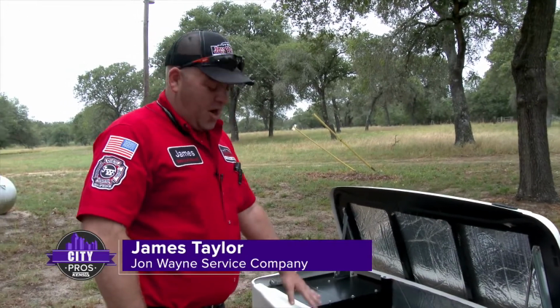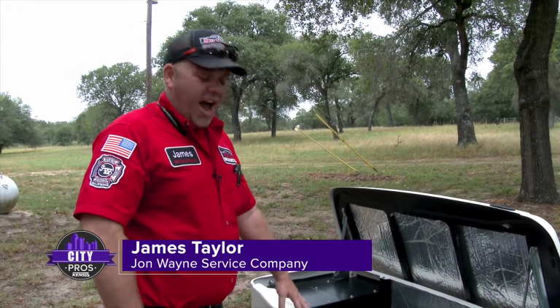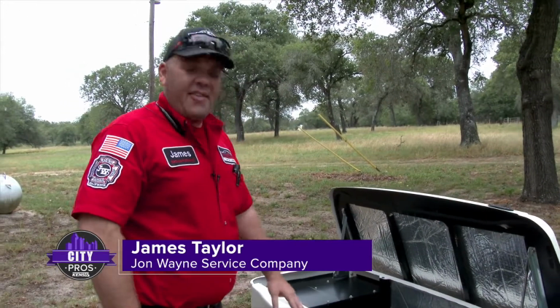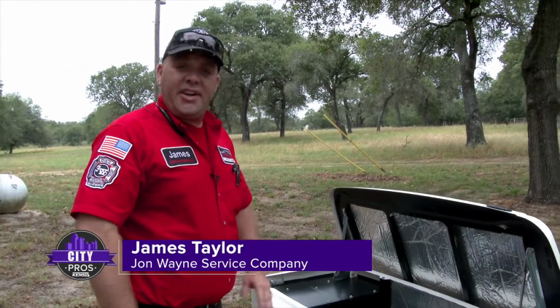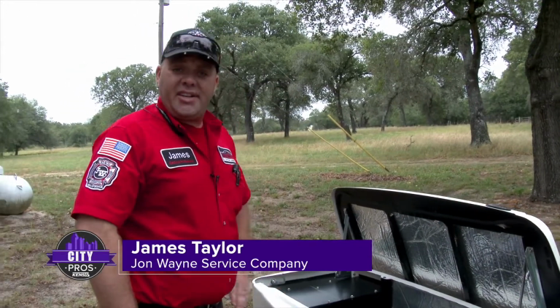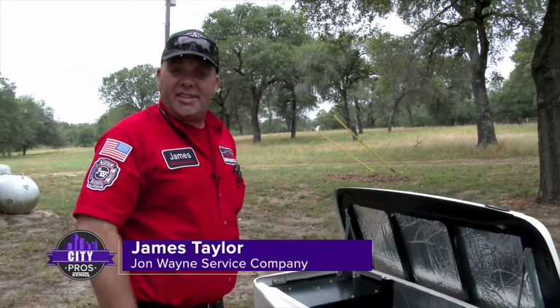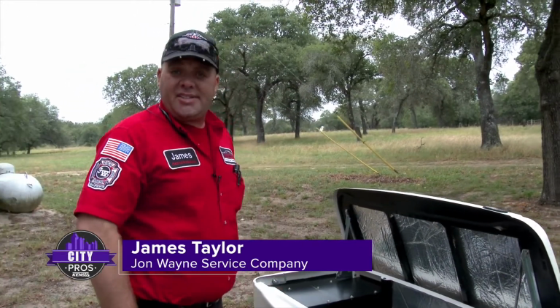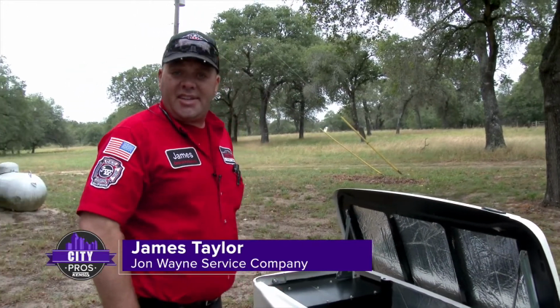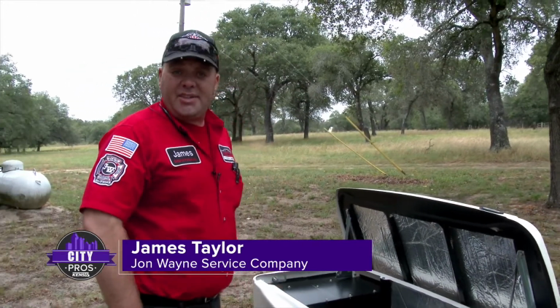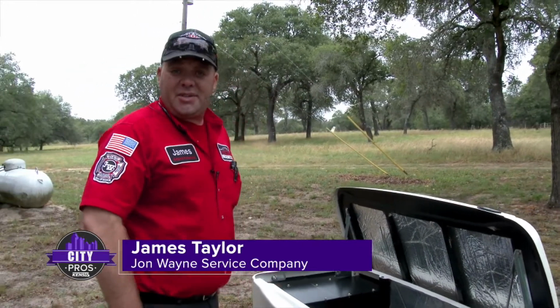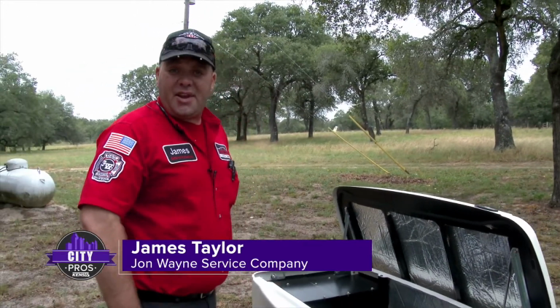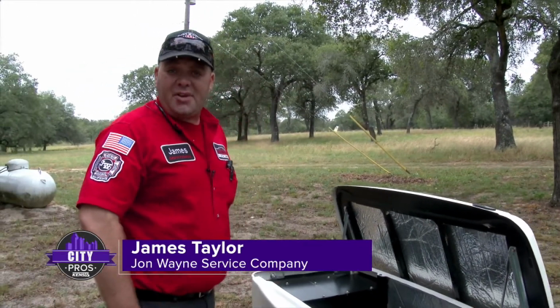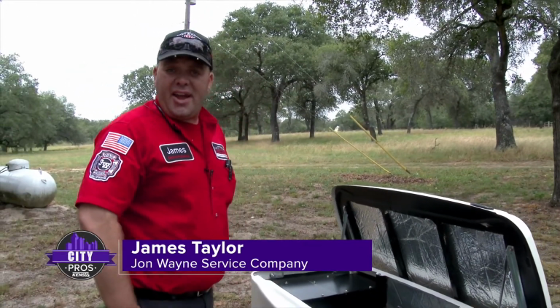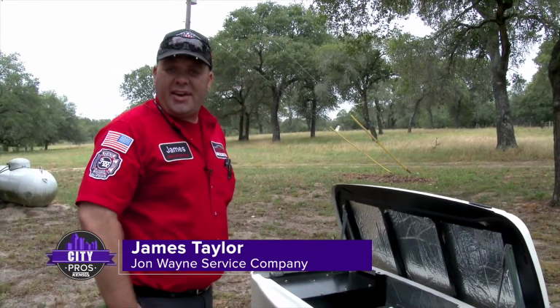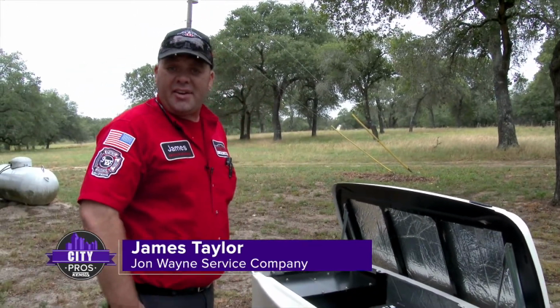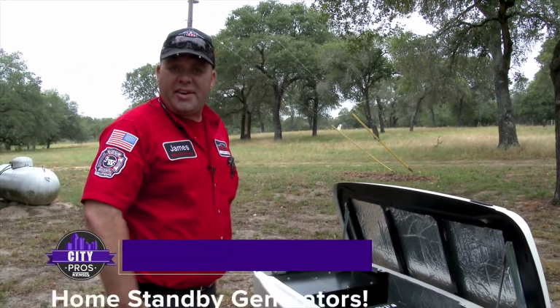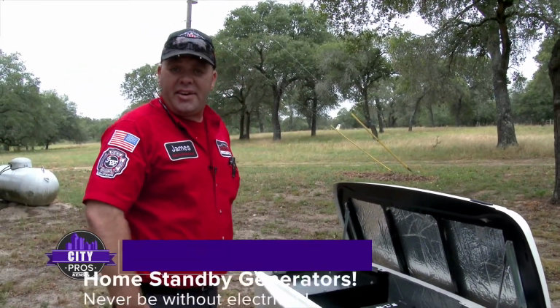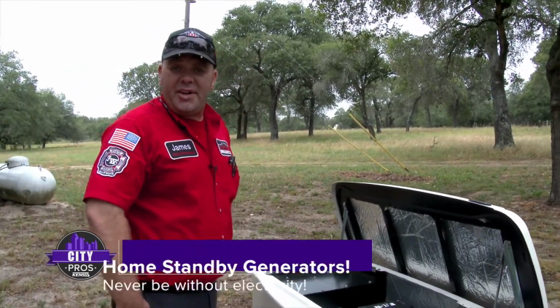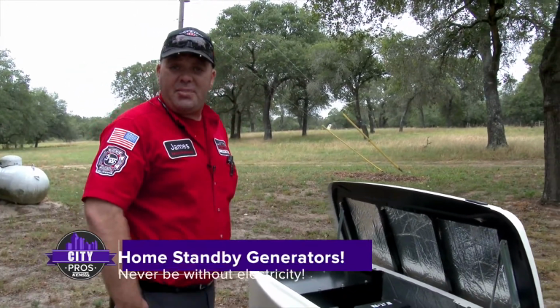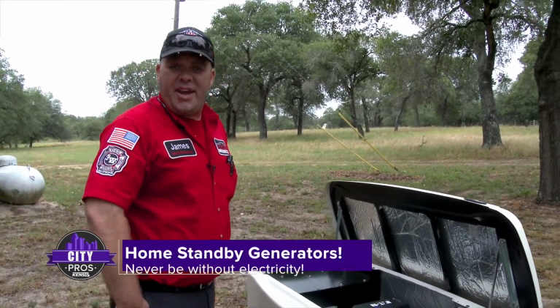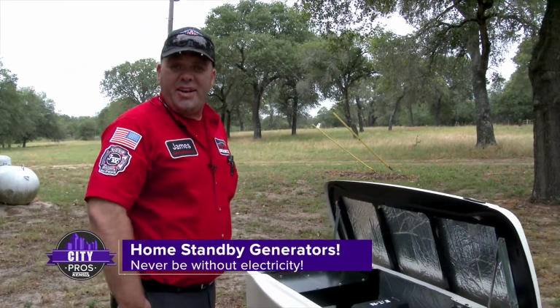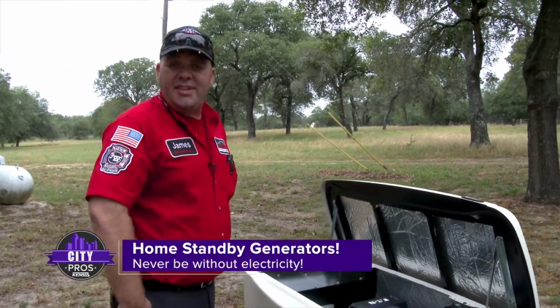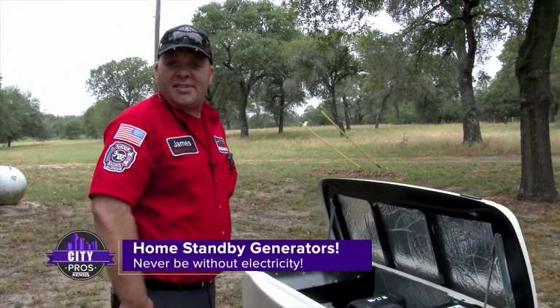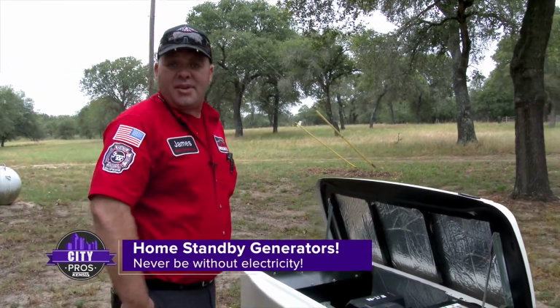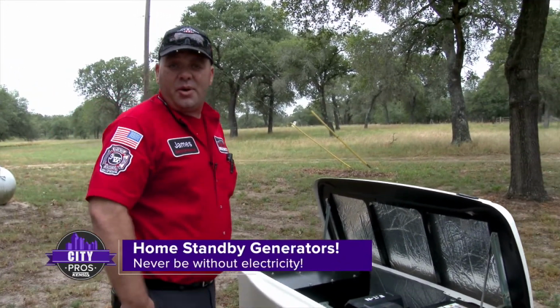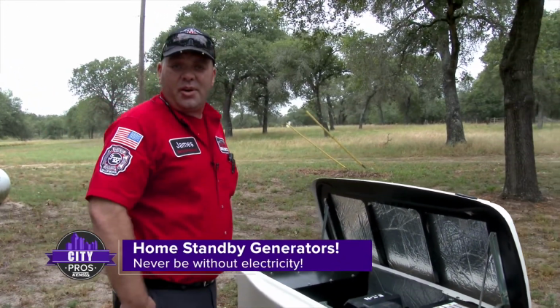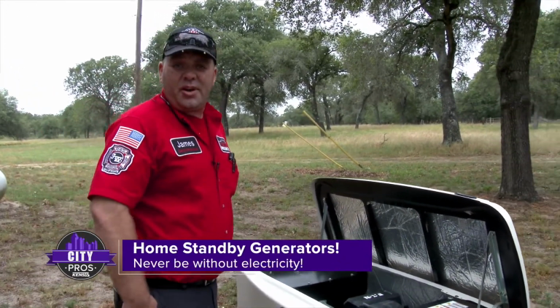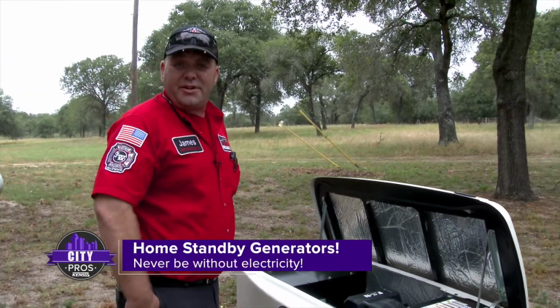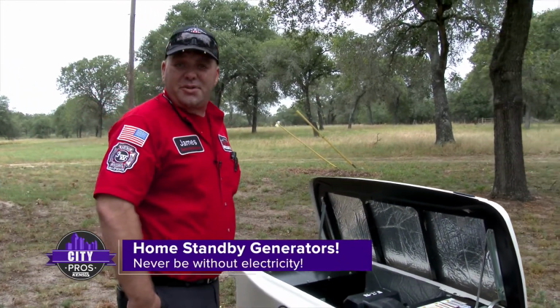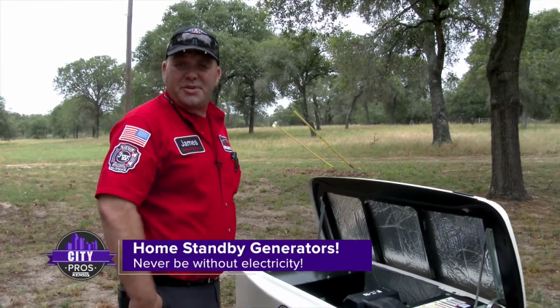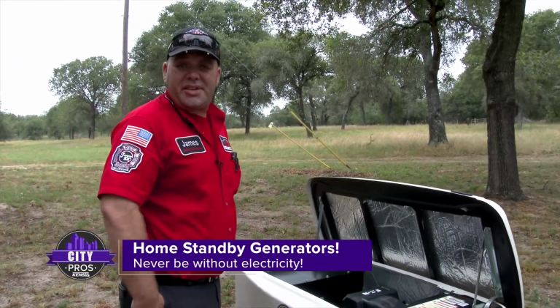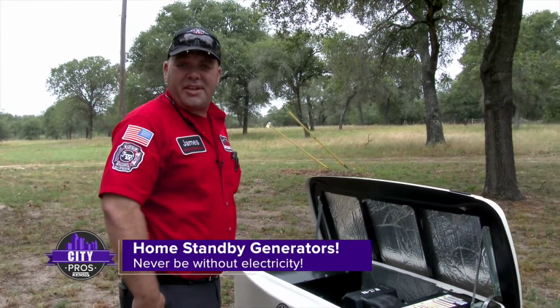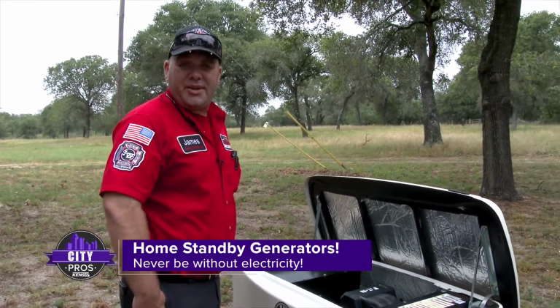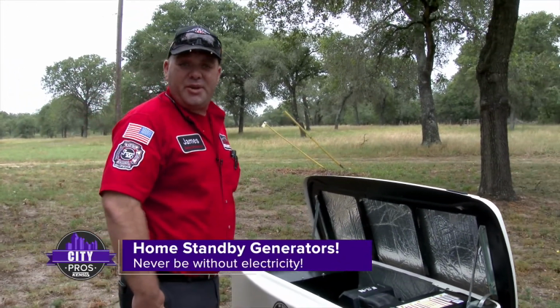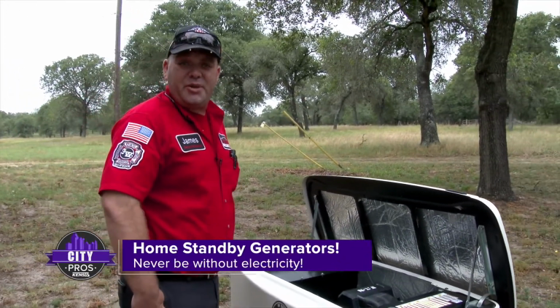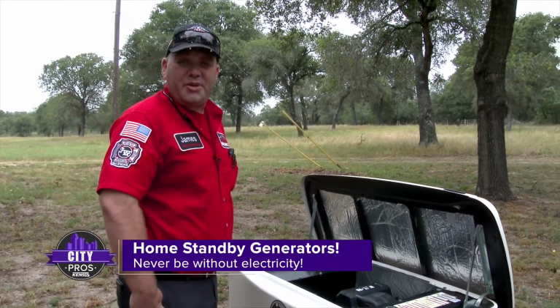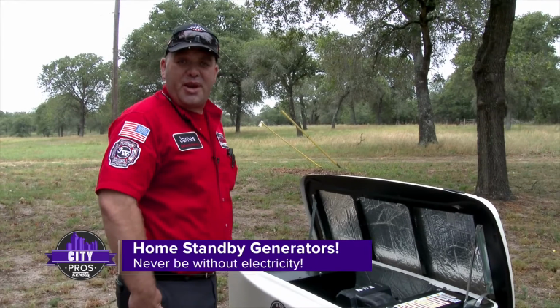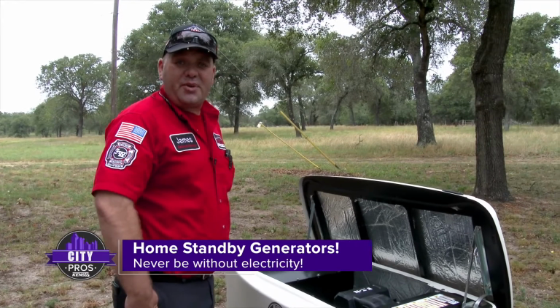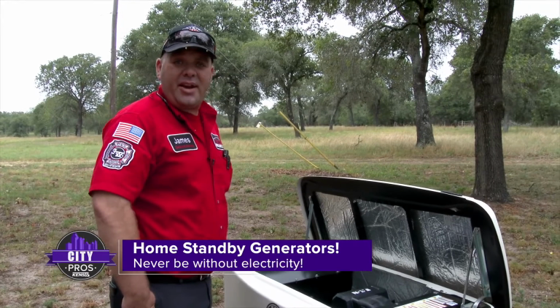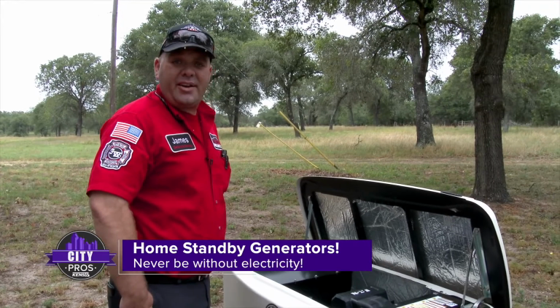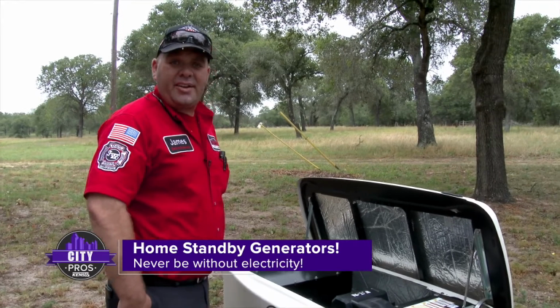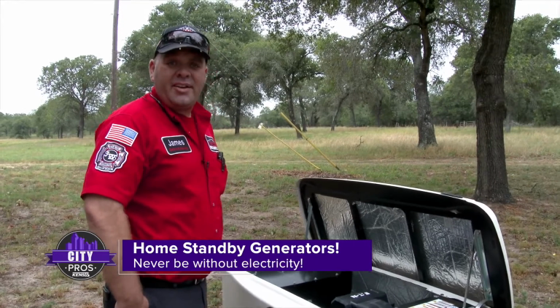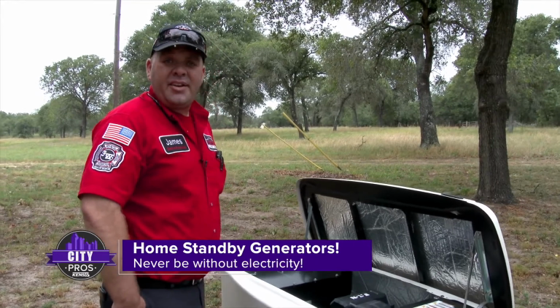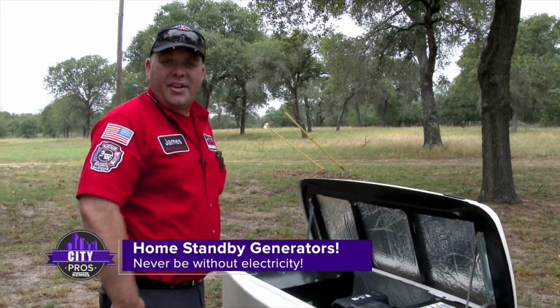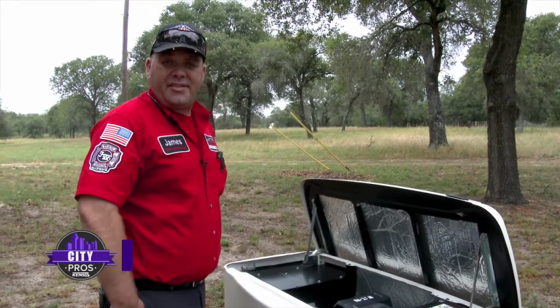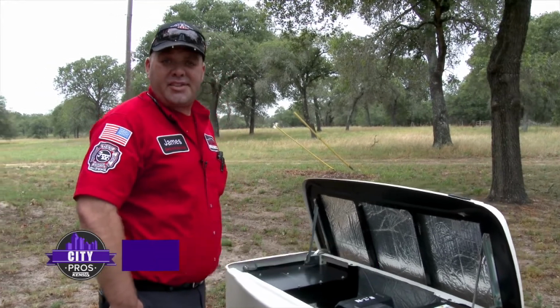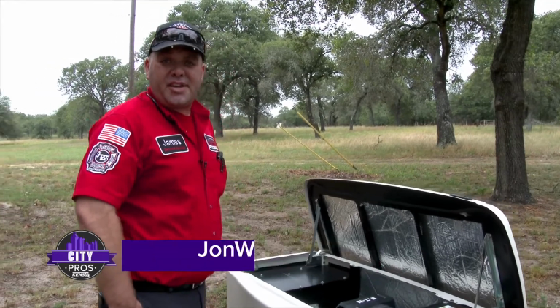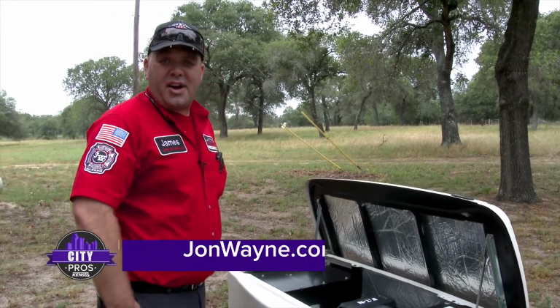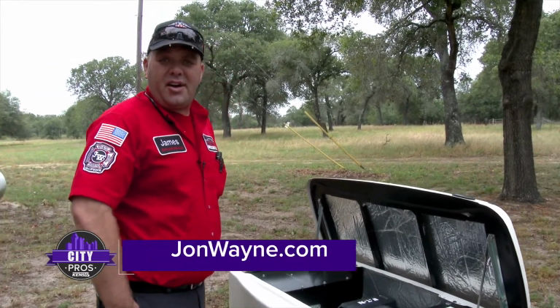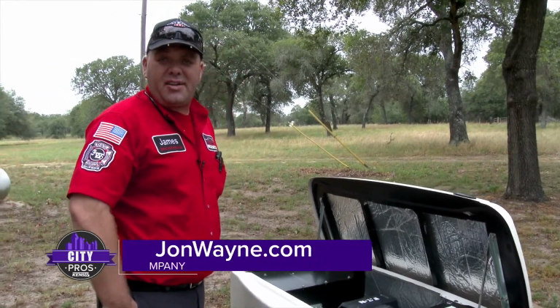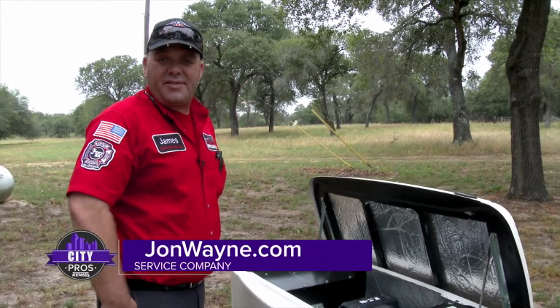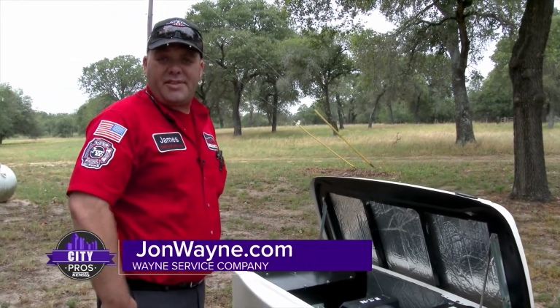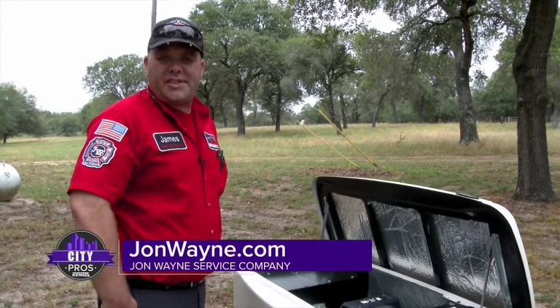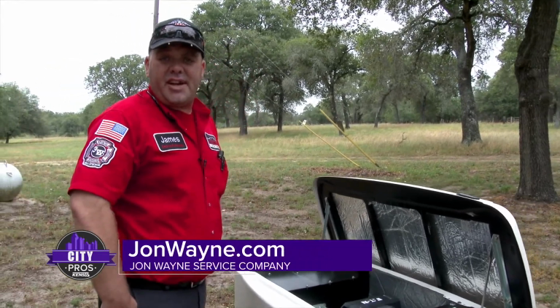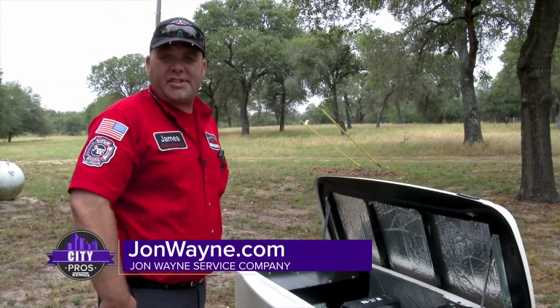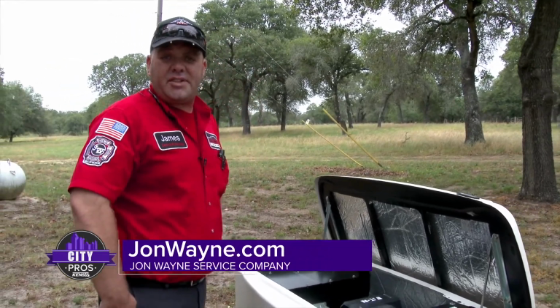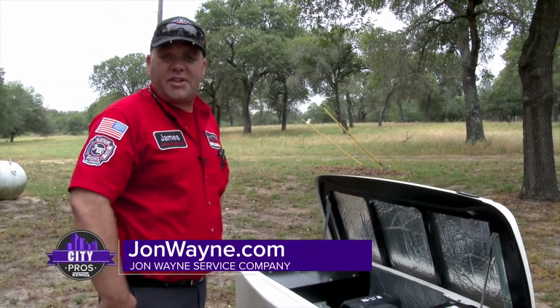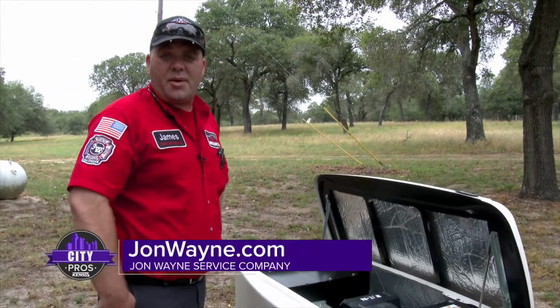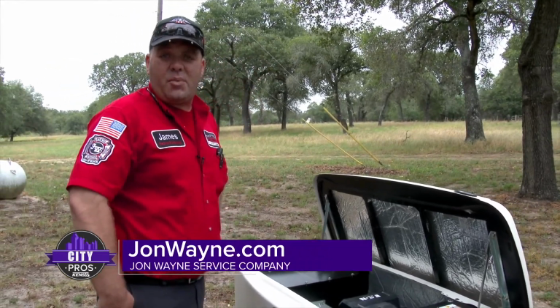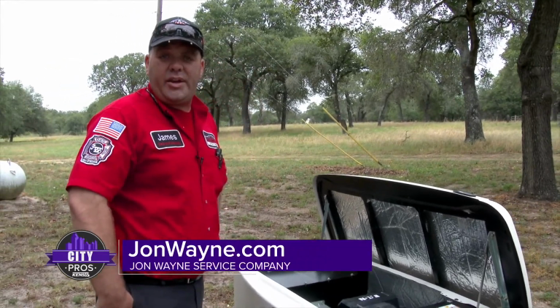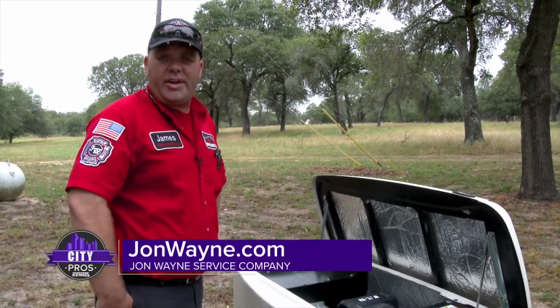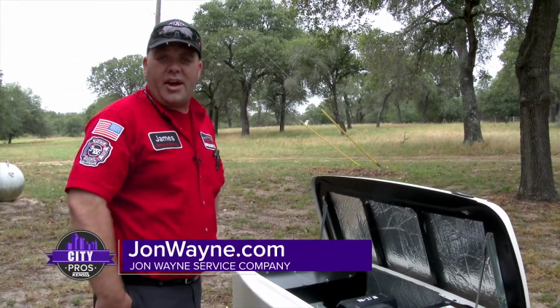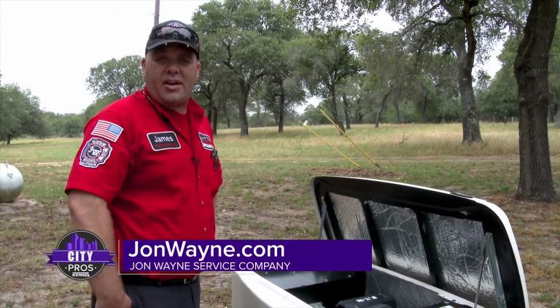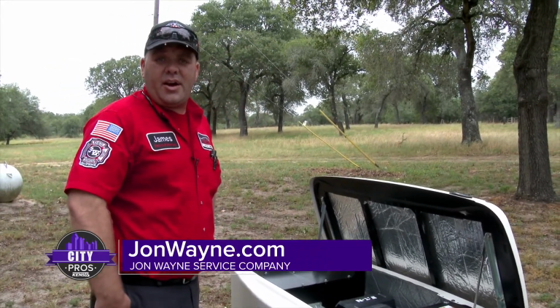My name is James. If you have an existing generator and need maintenance, or are interested in a new generator, give us a call or visit us at JohnWayne.com.